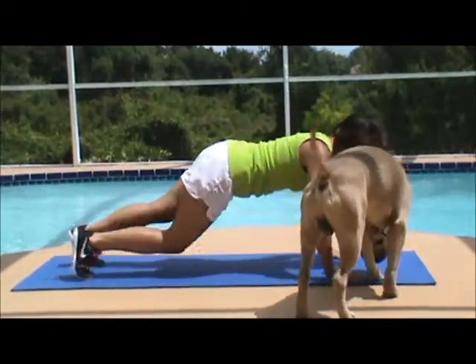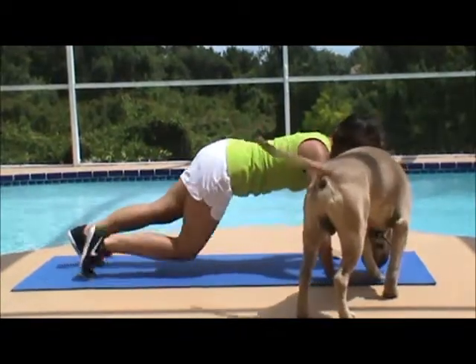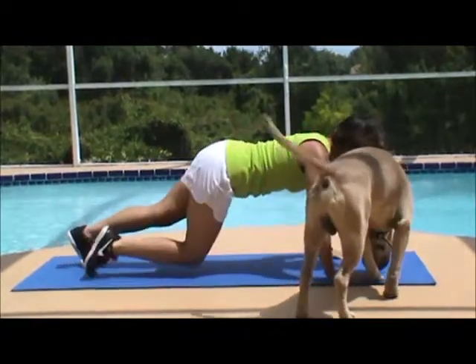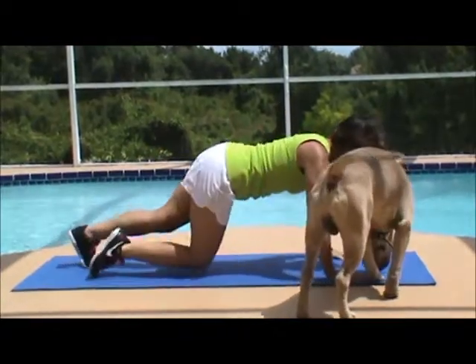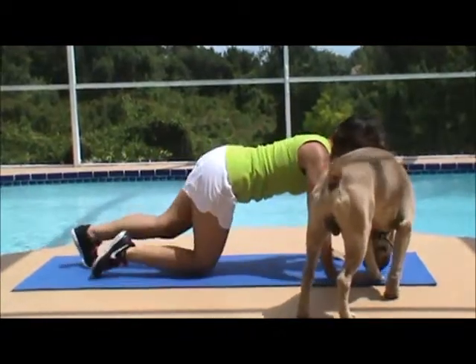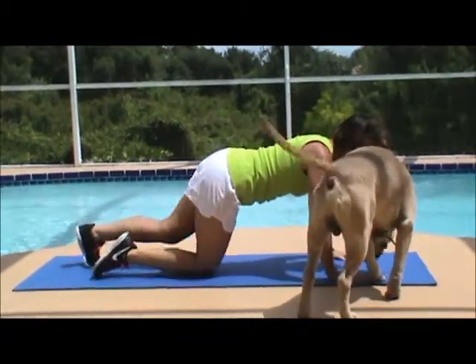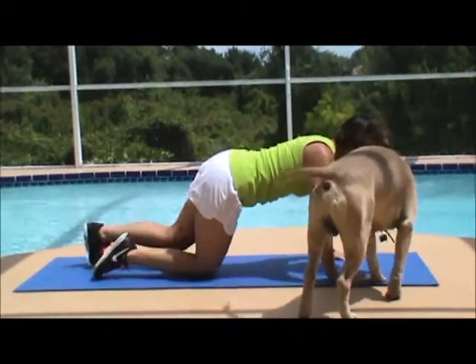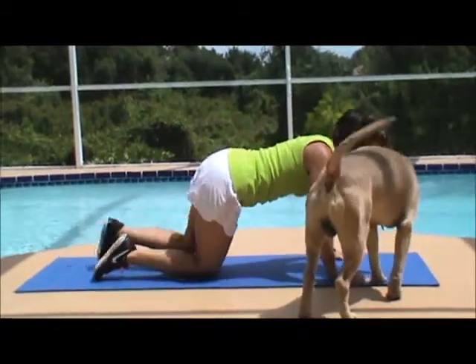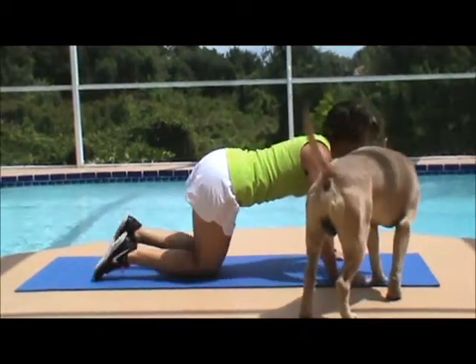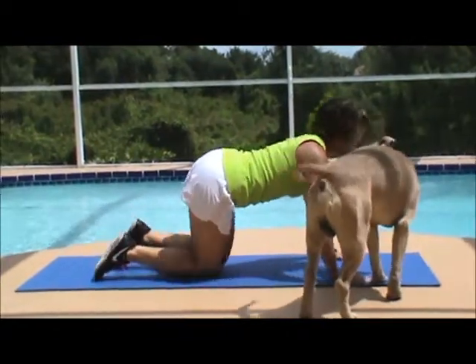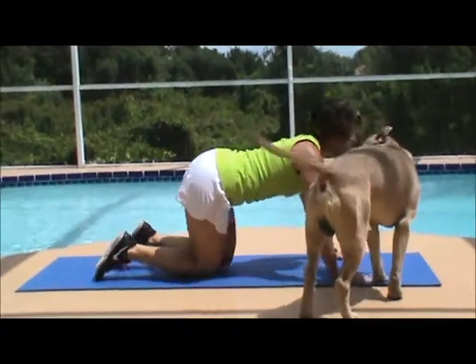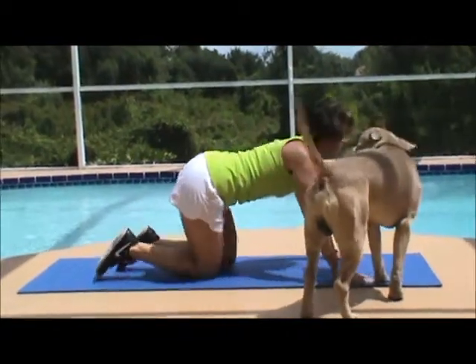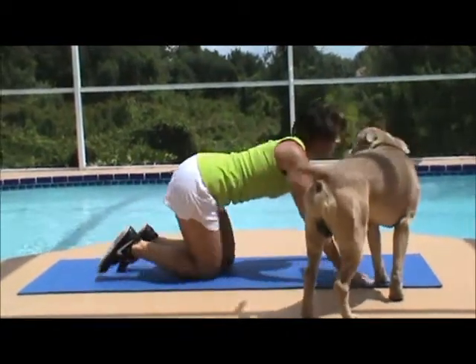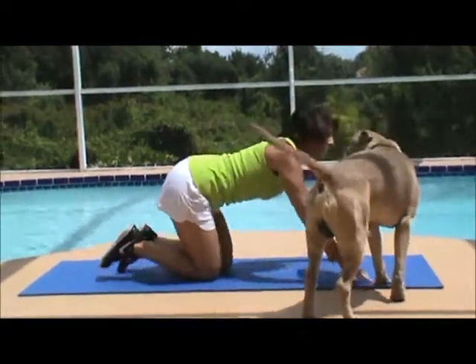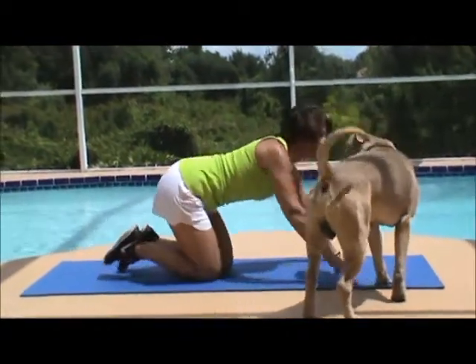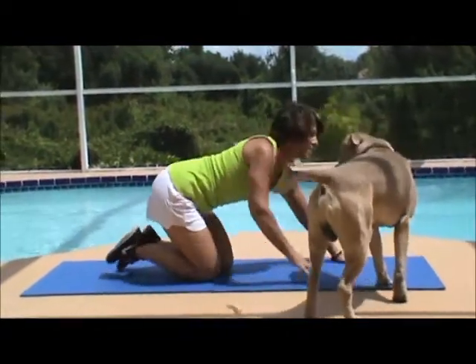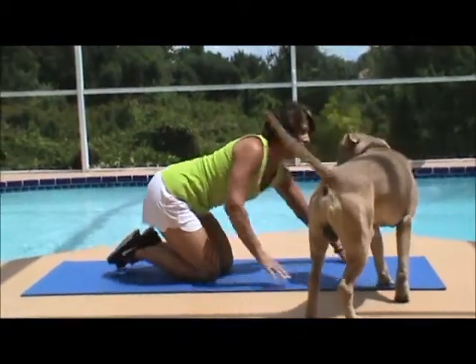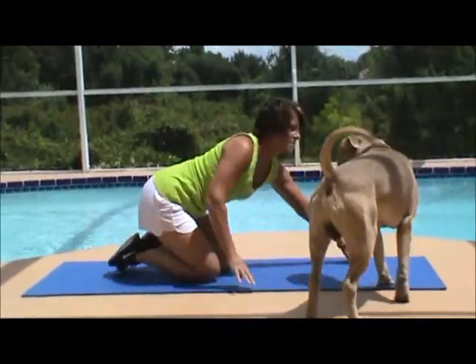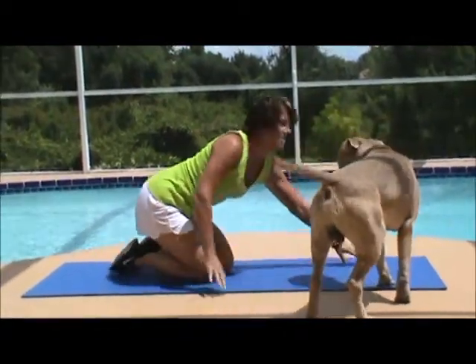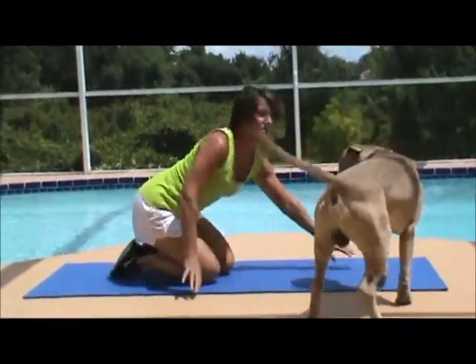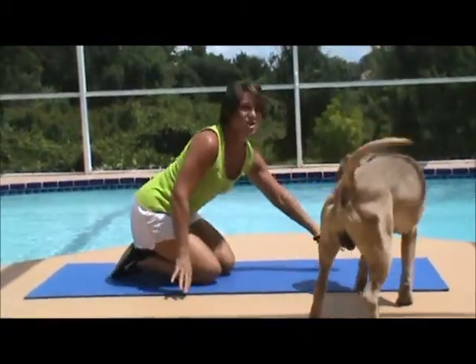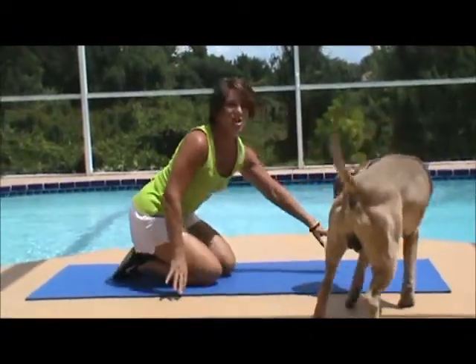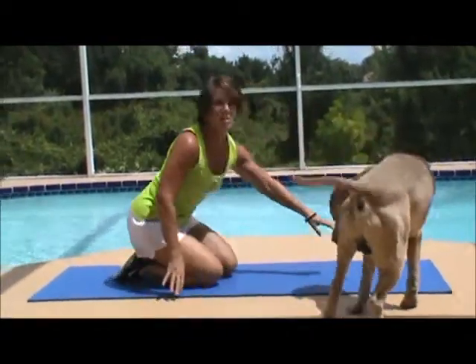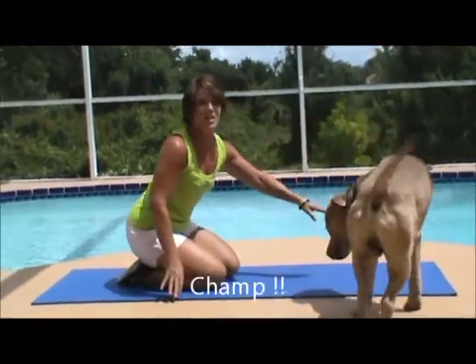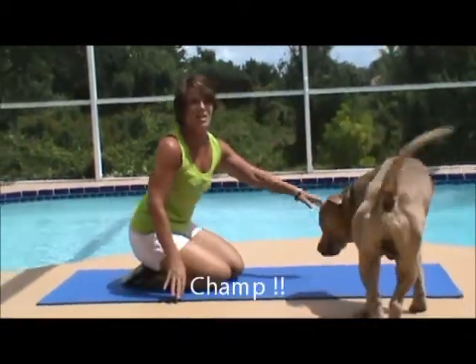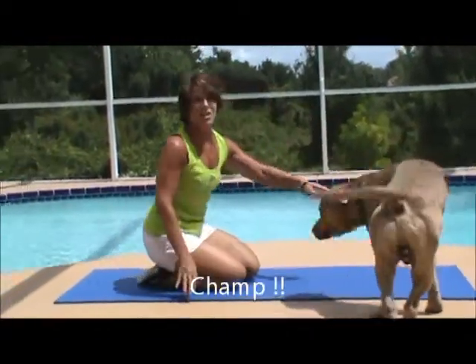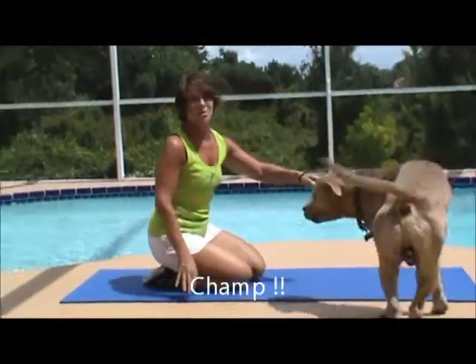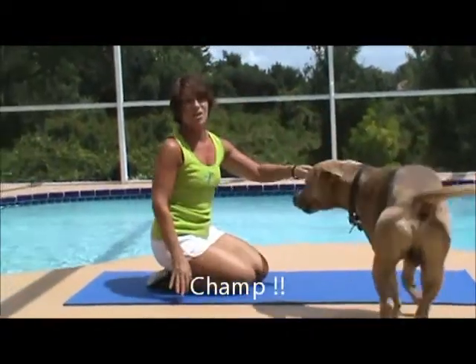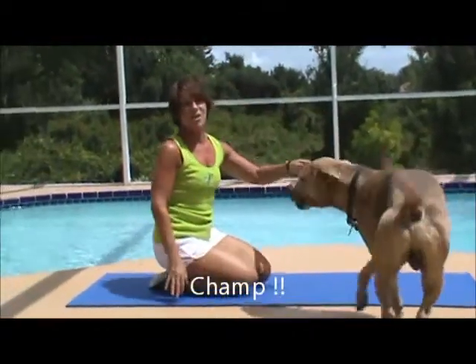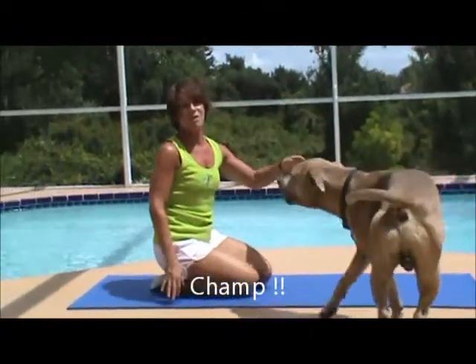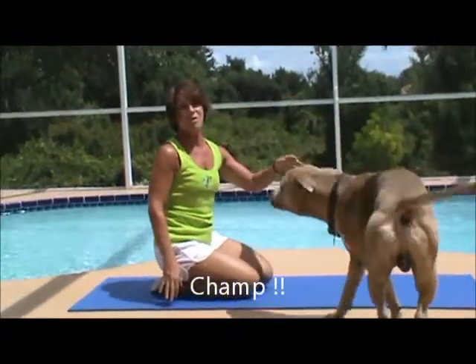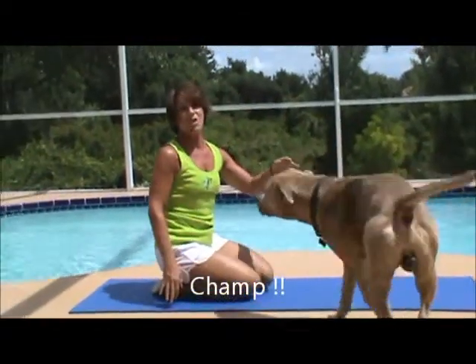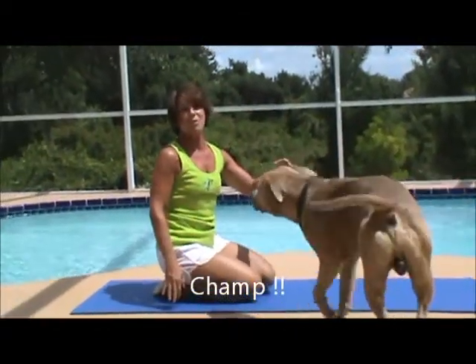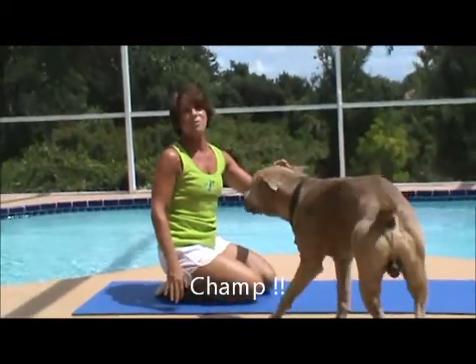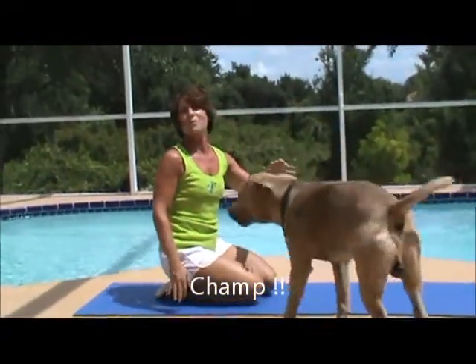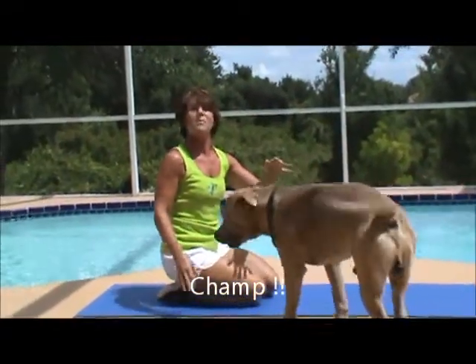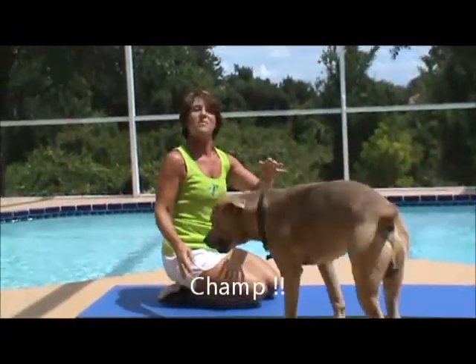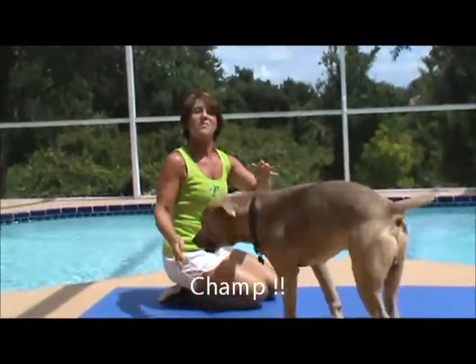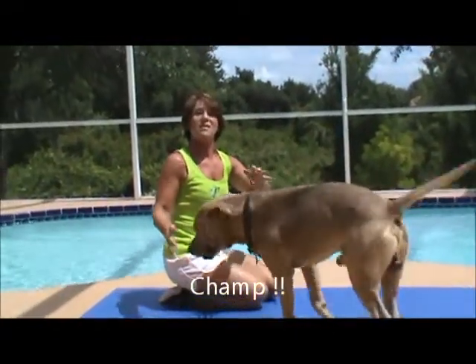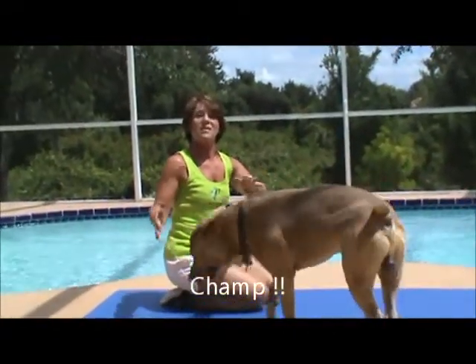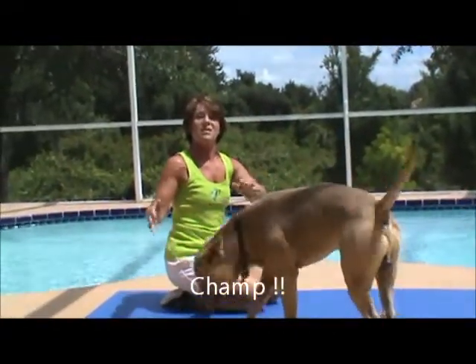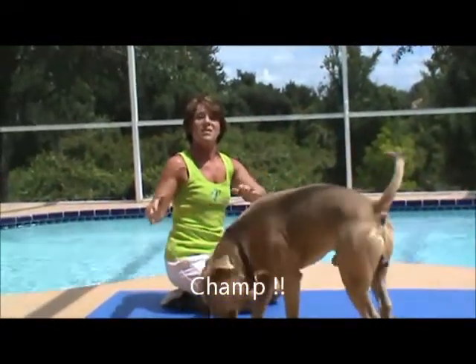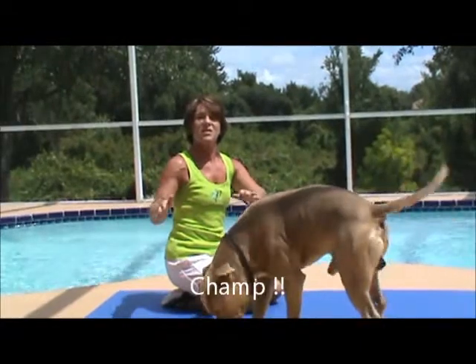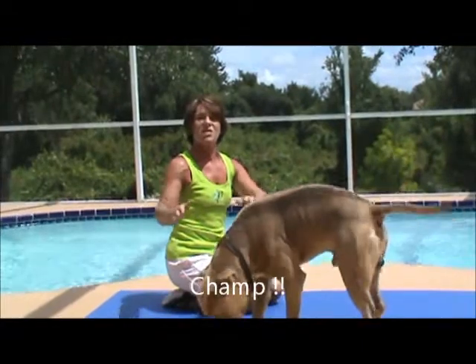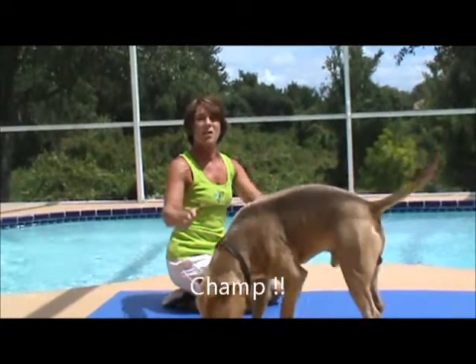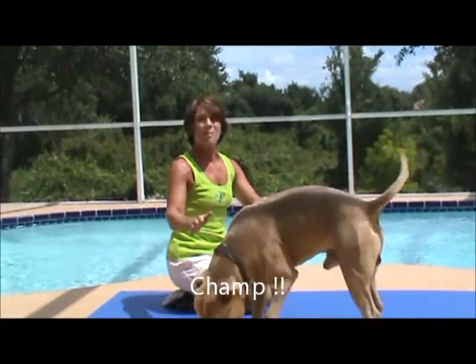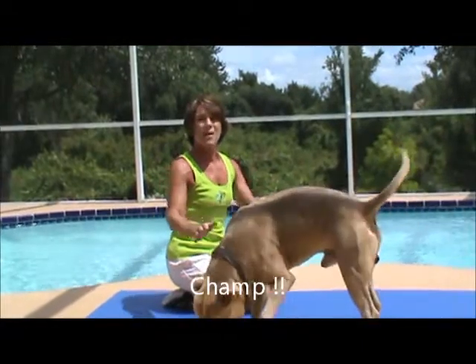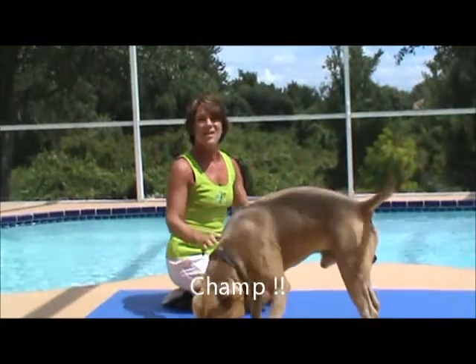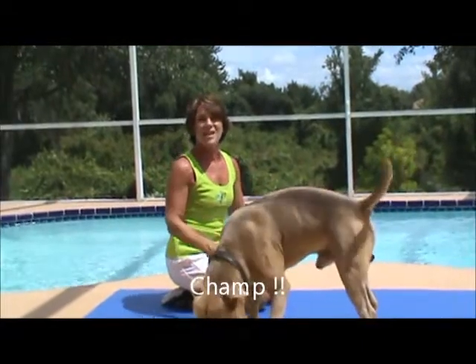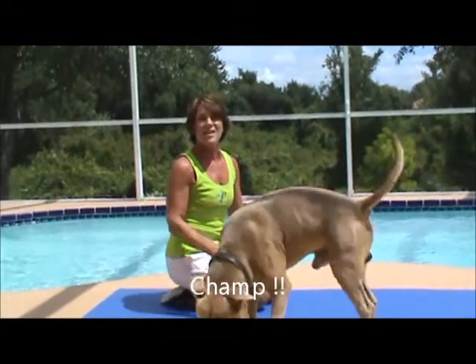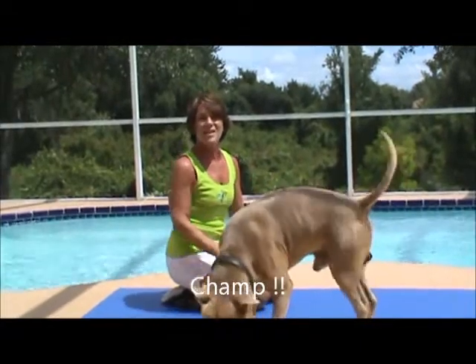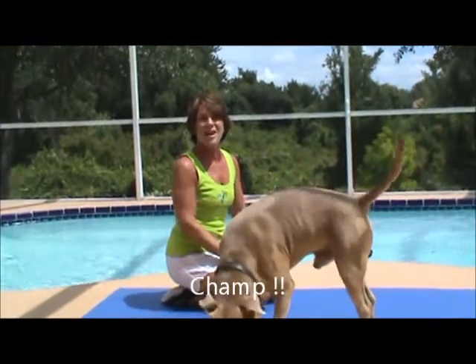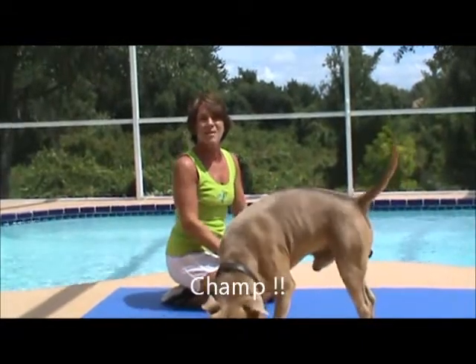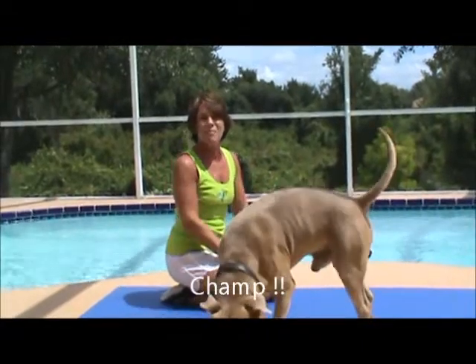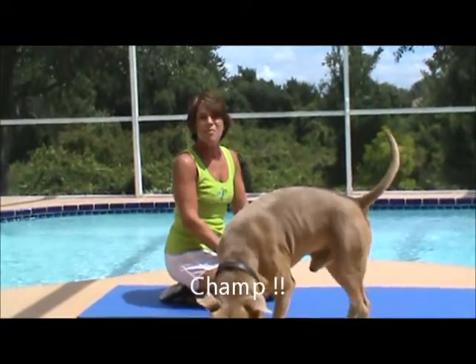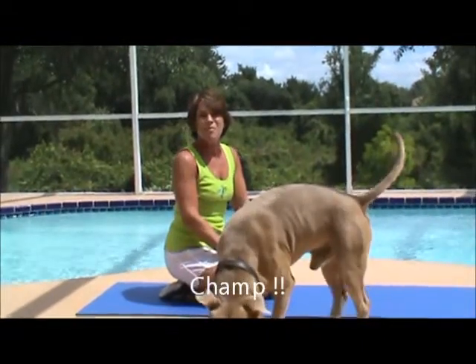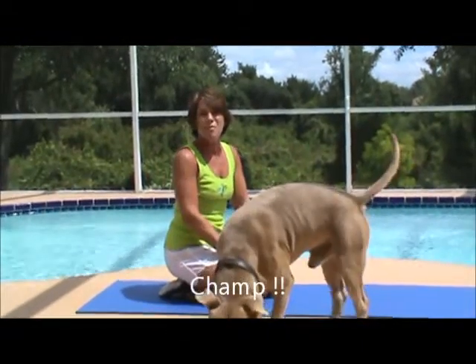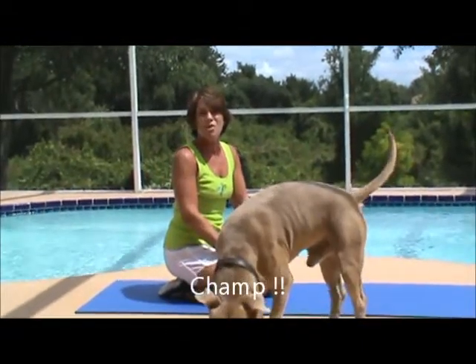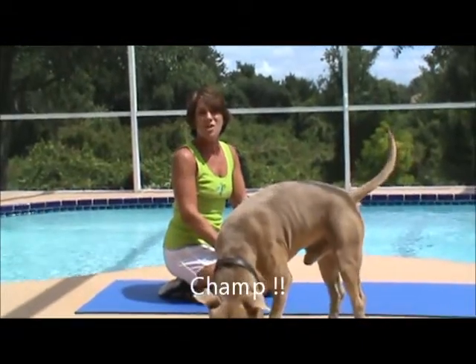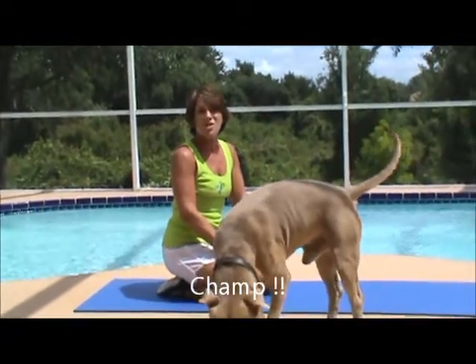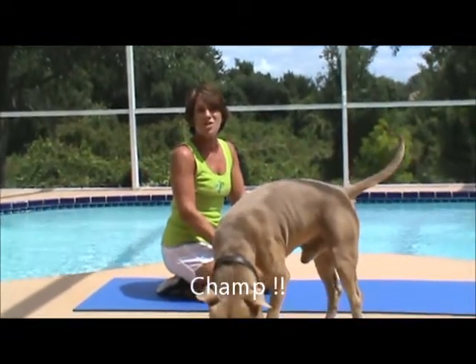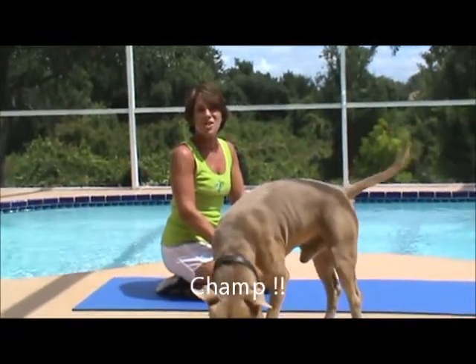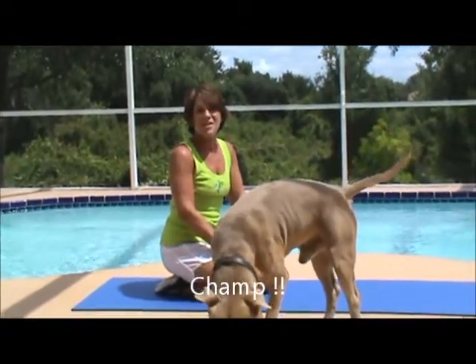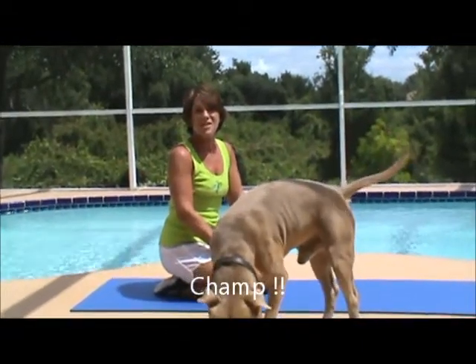Thanks for helping, Champ. Champ likes to work out too. We'll check back next time for more exercises.